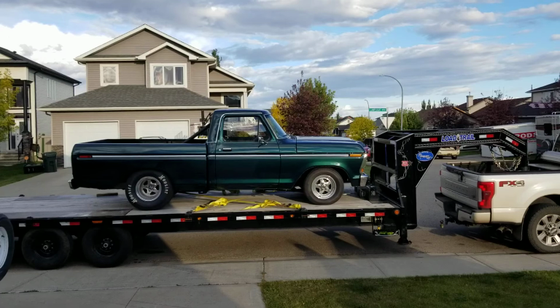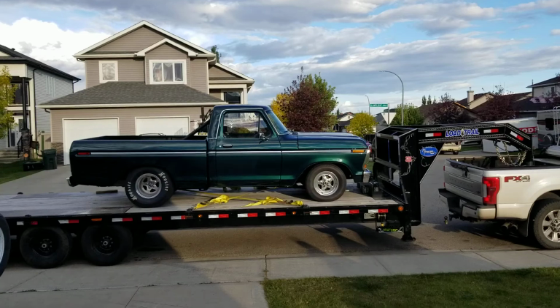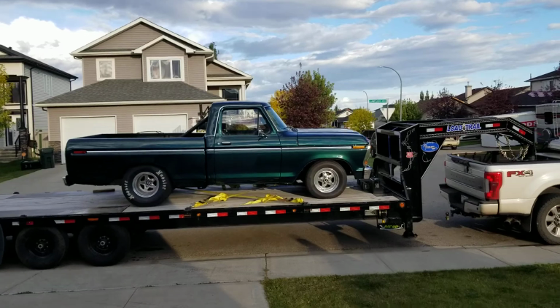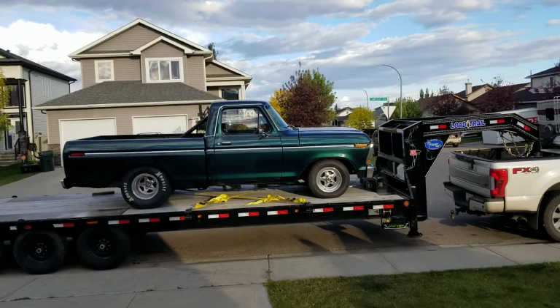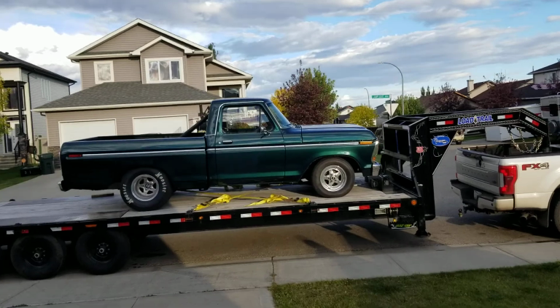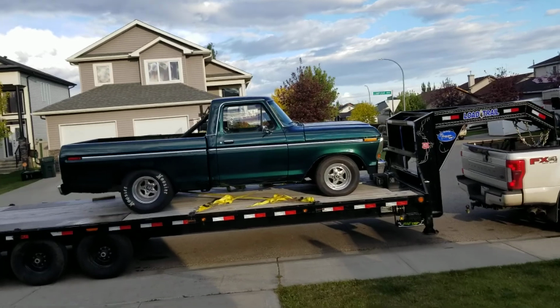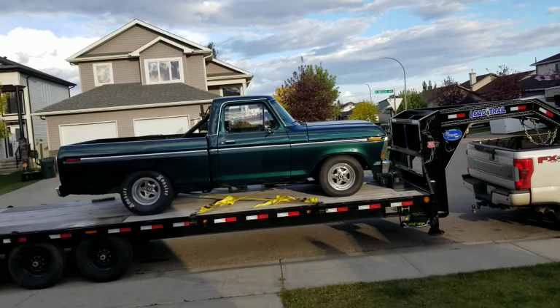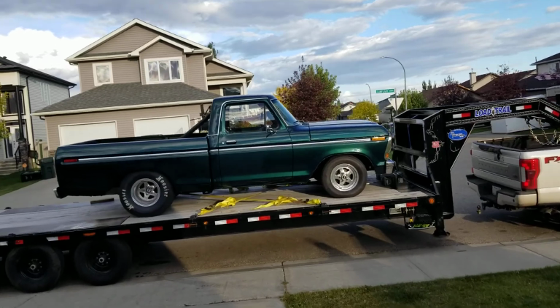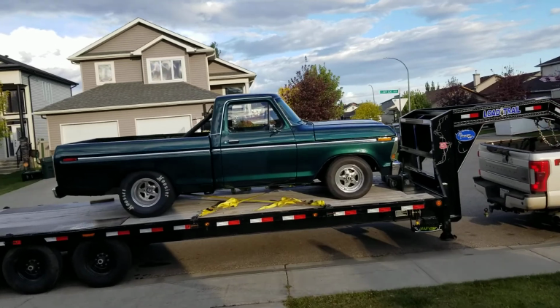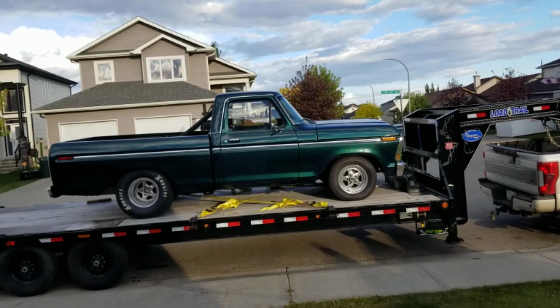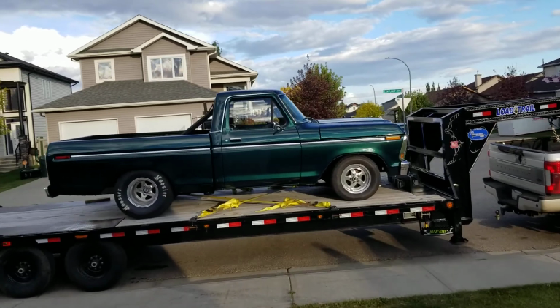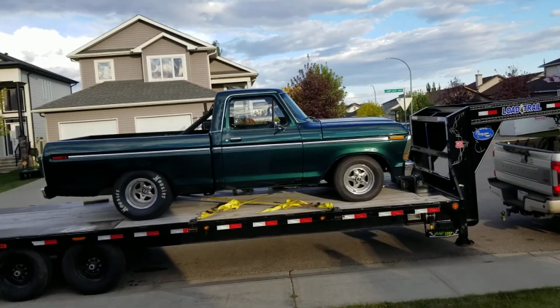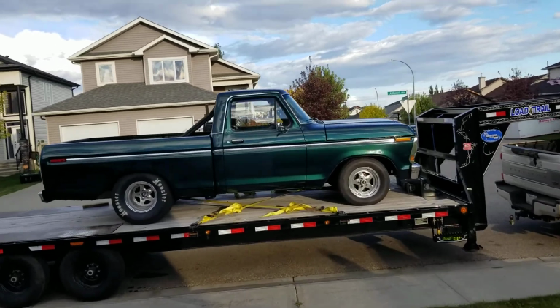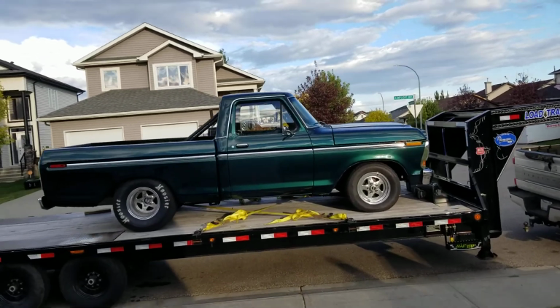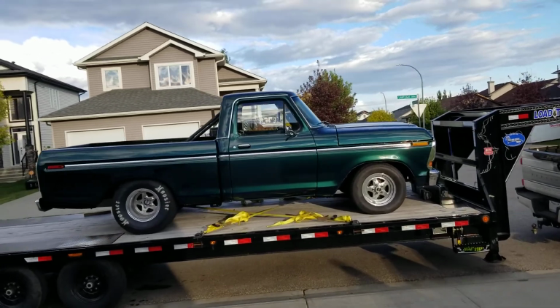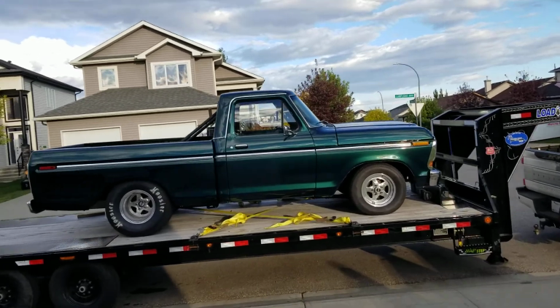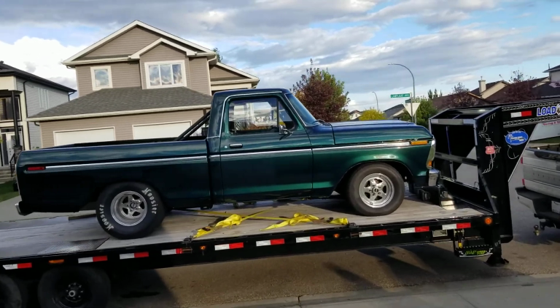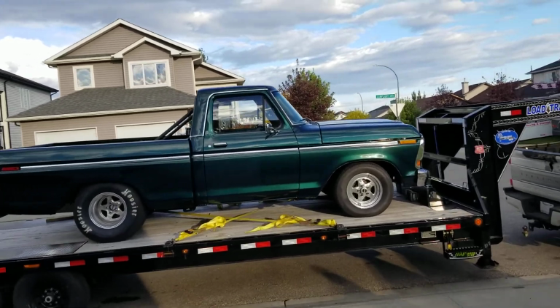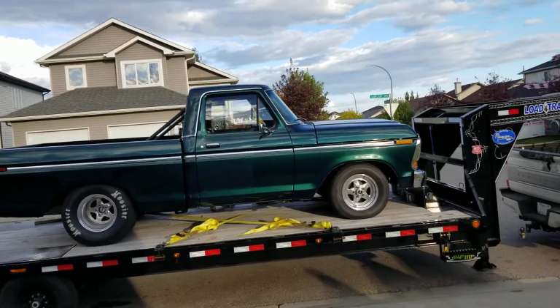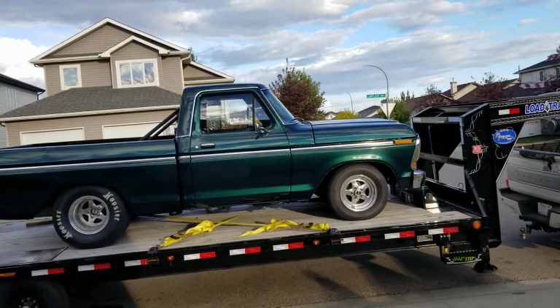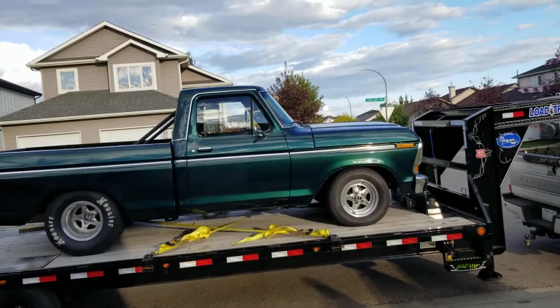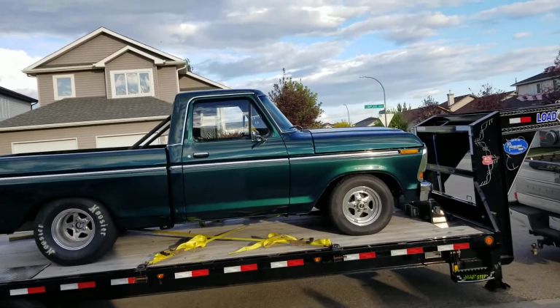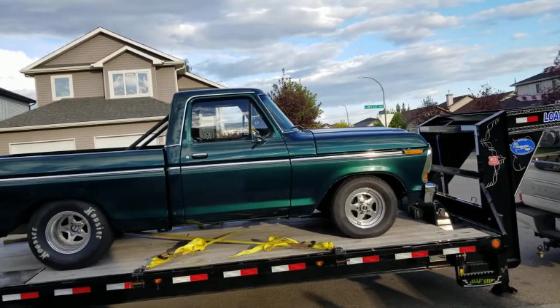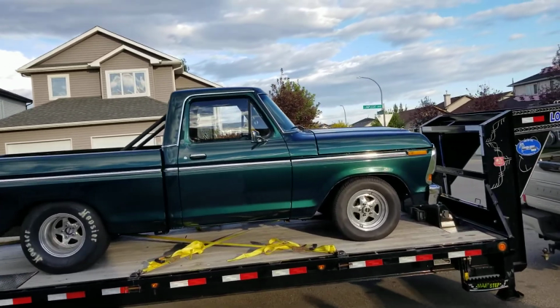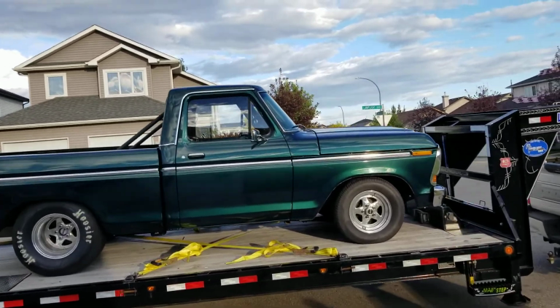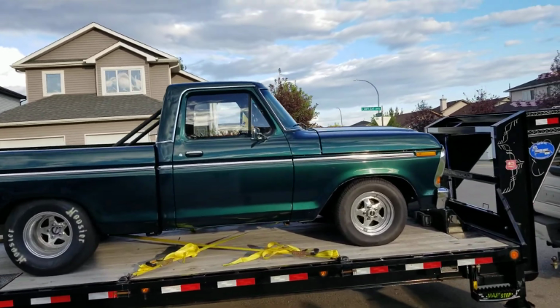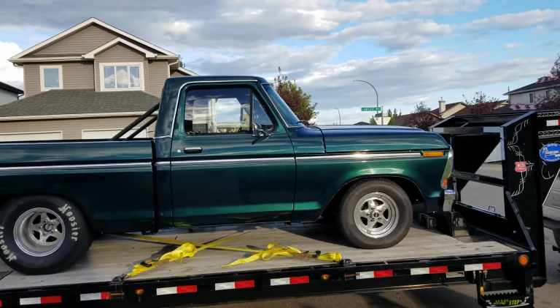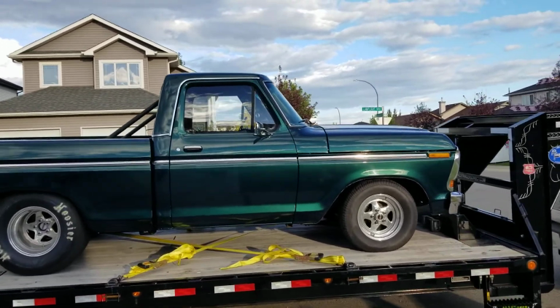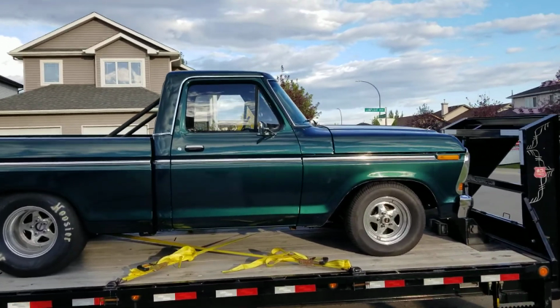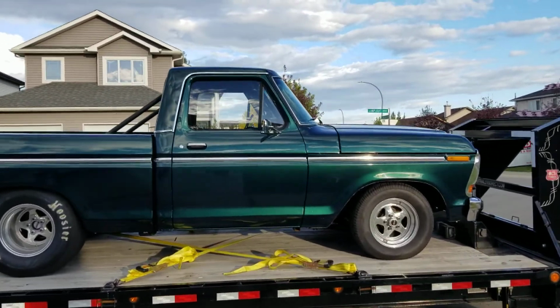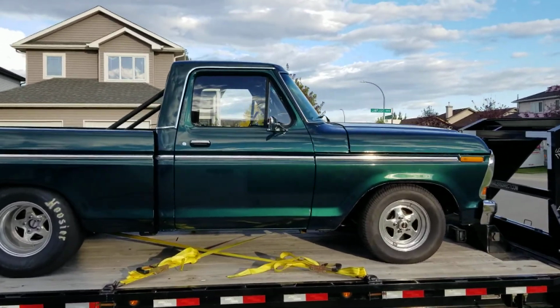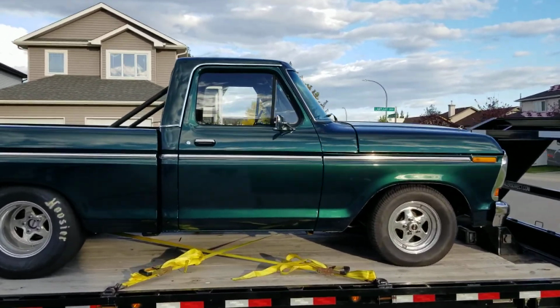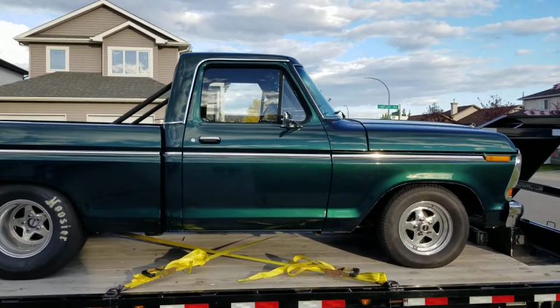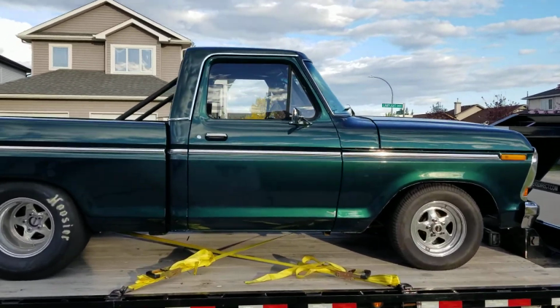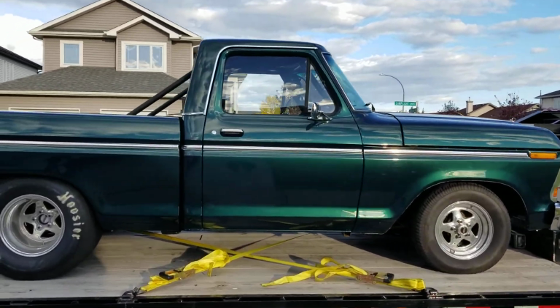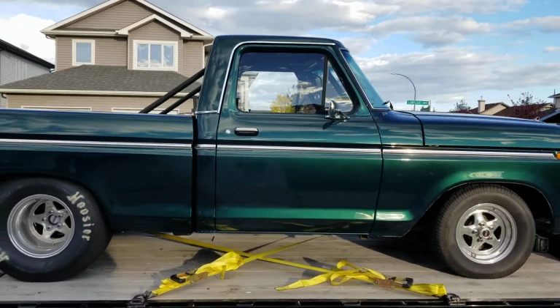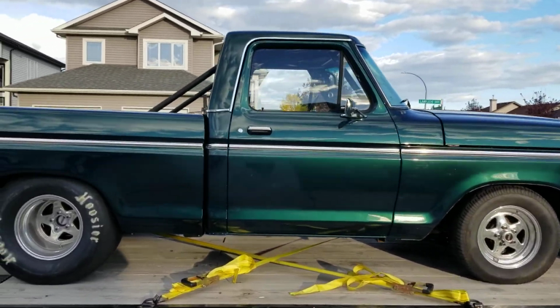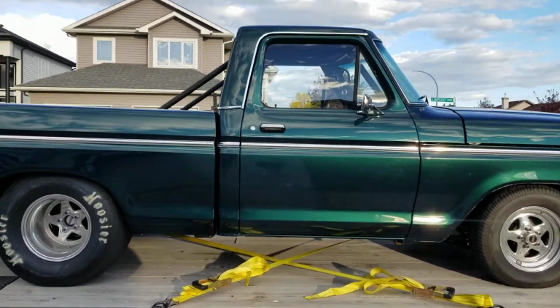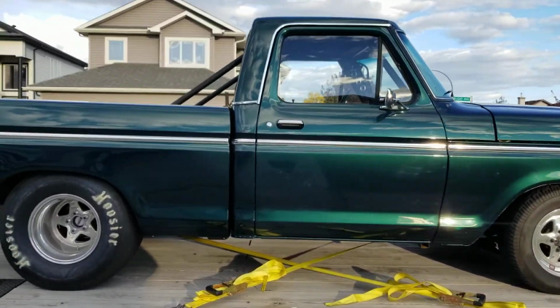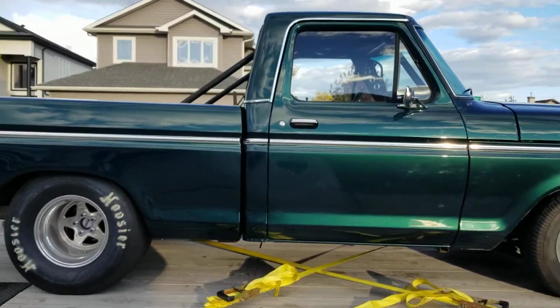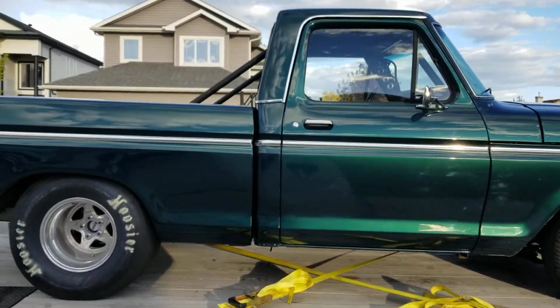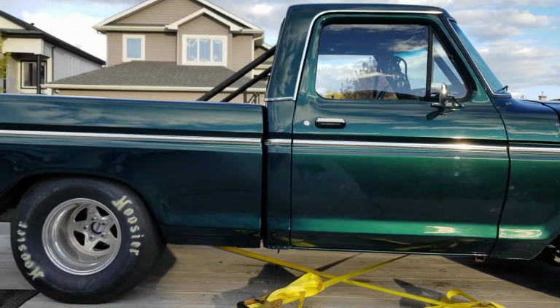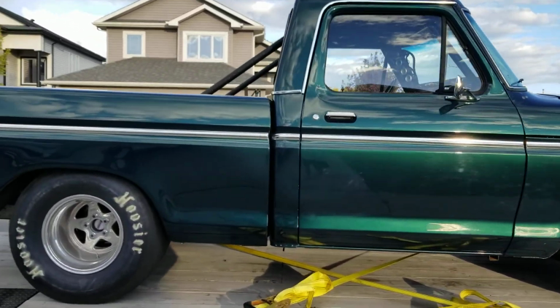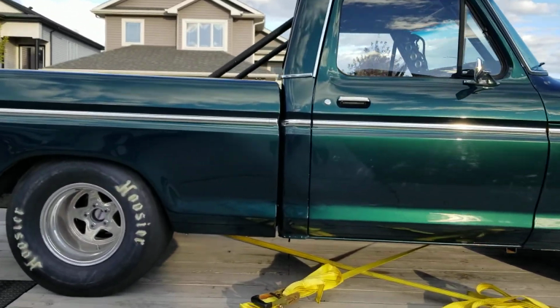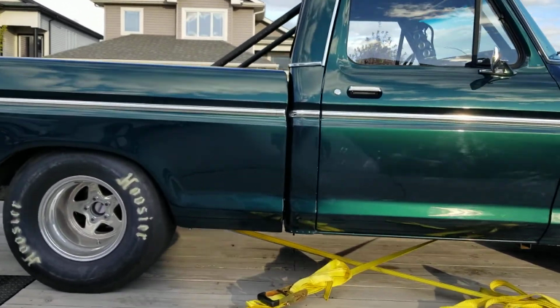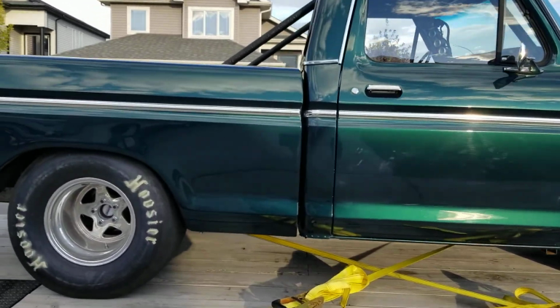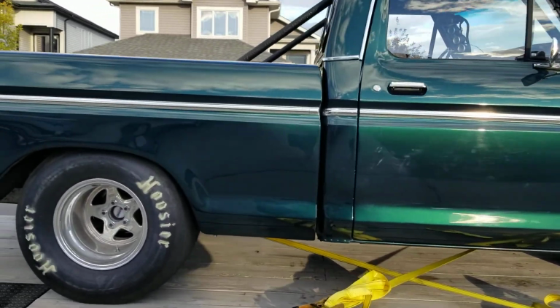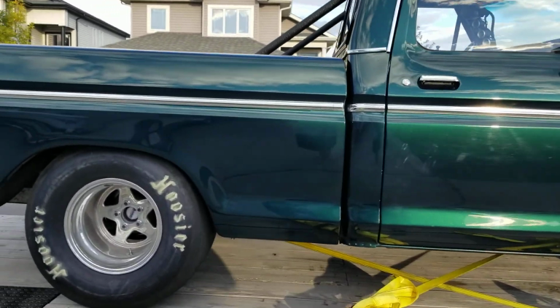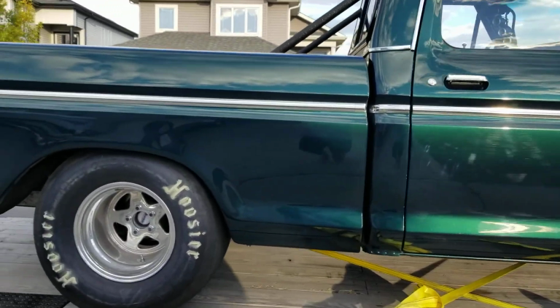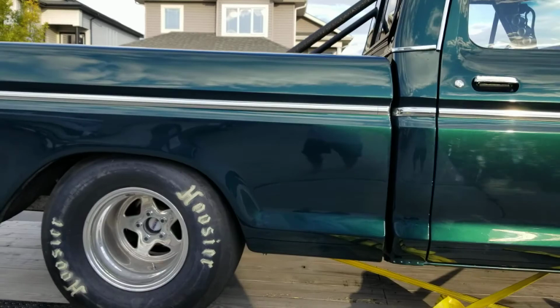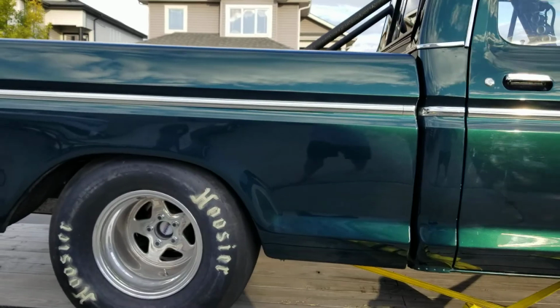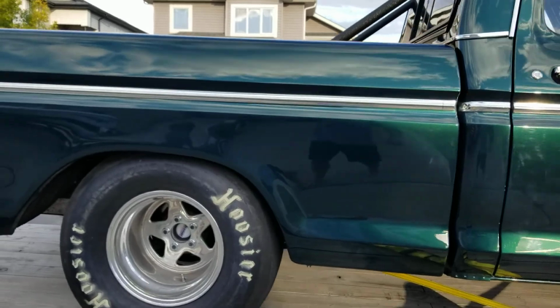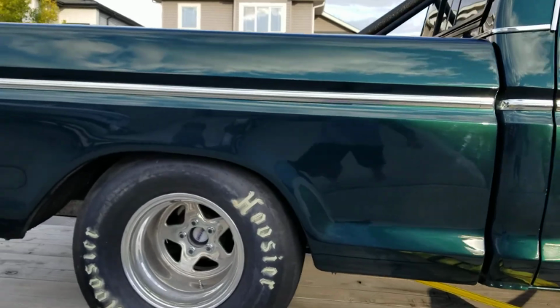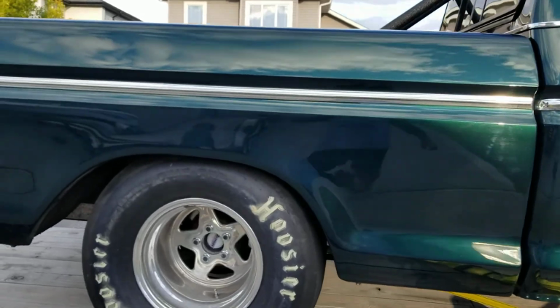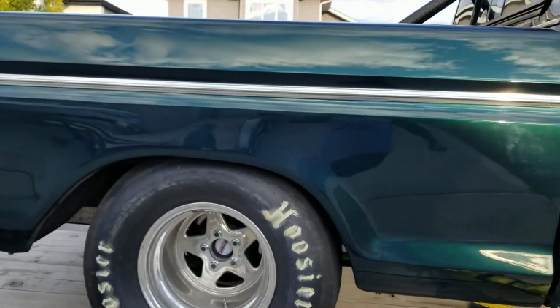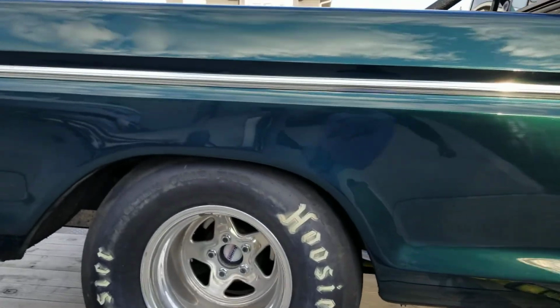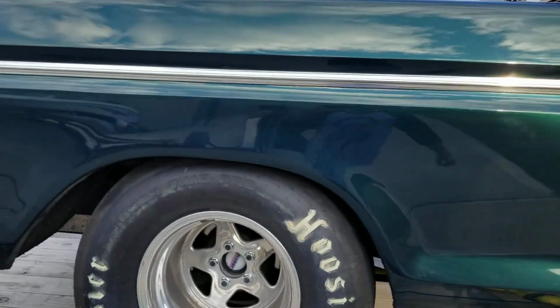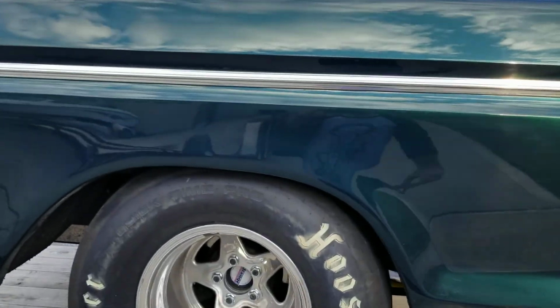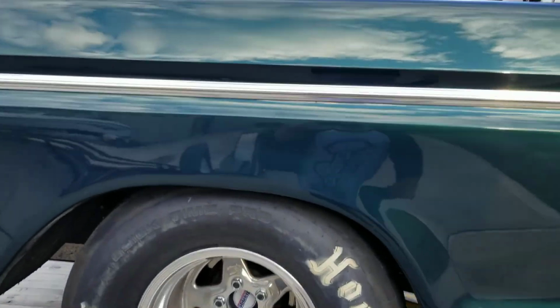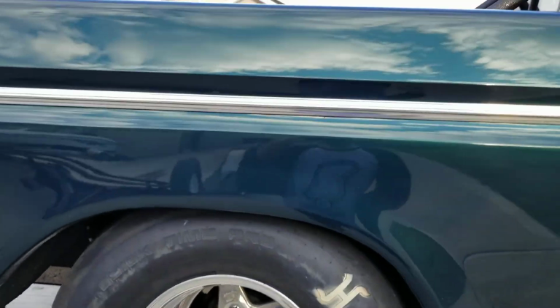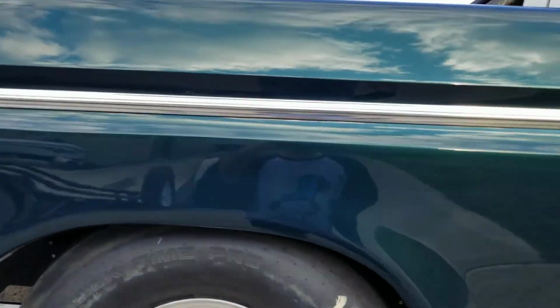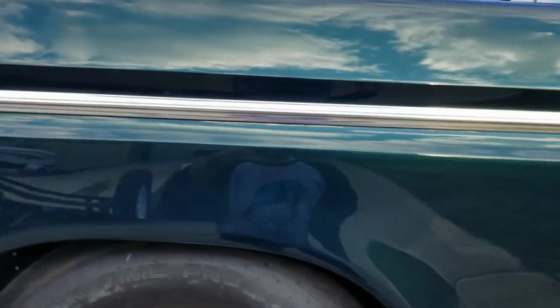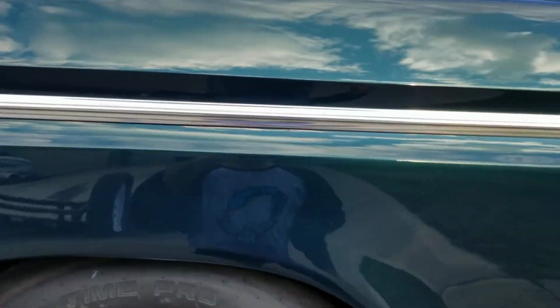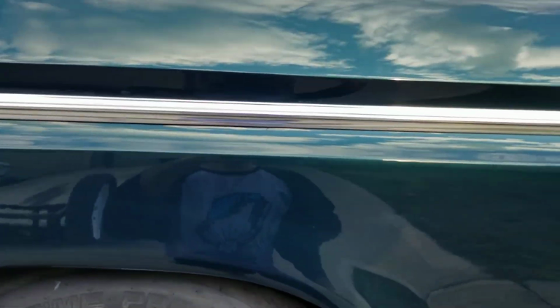People ask: is it a street truck? Yes. Is it a race truck? Also yes.